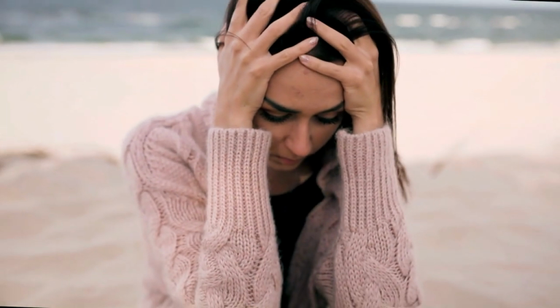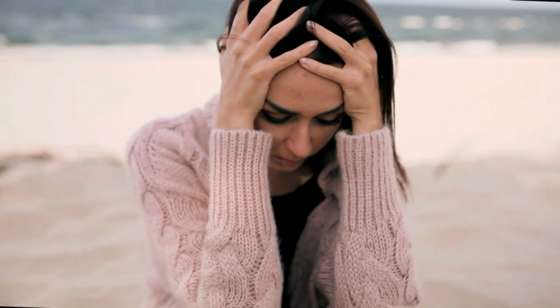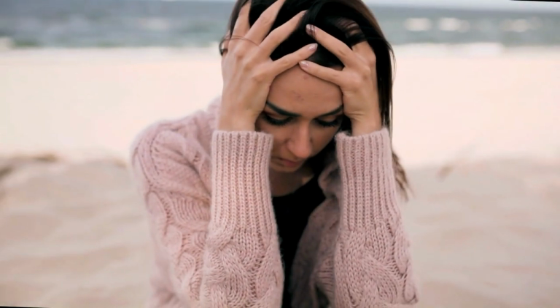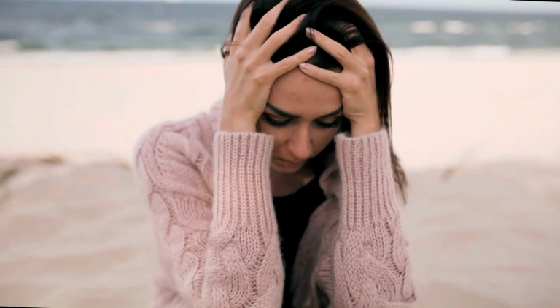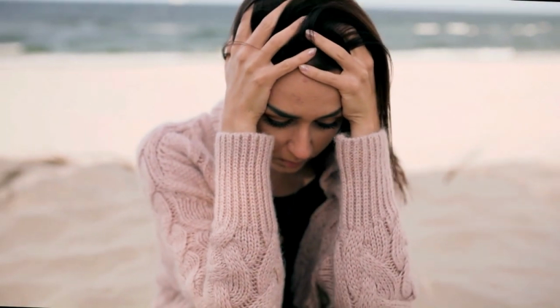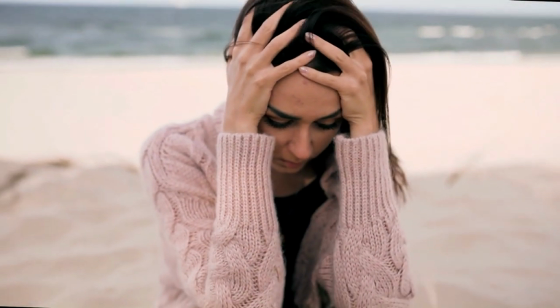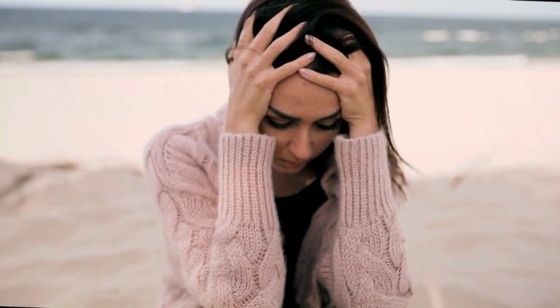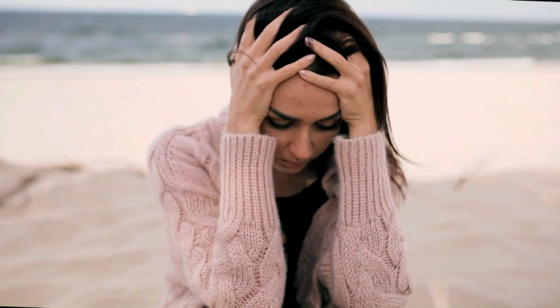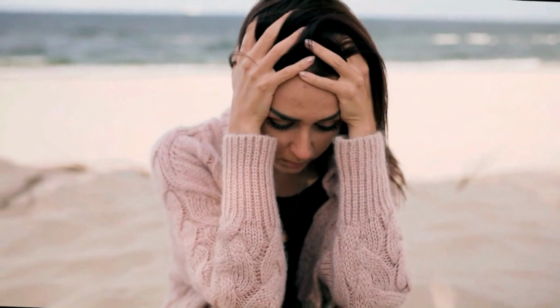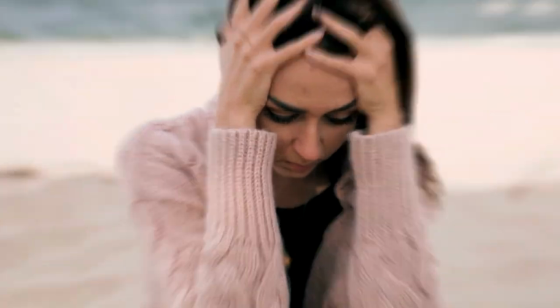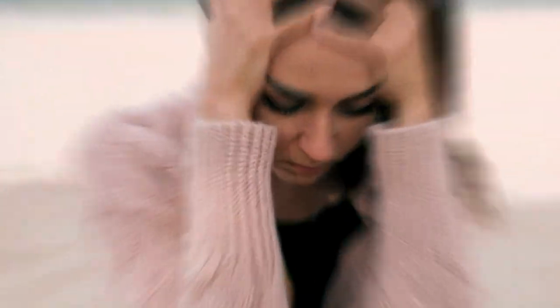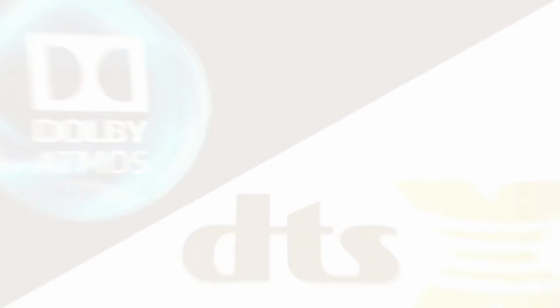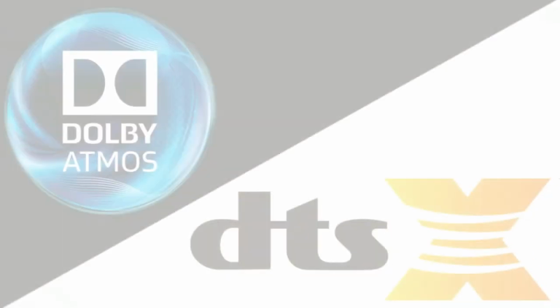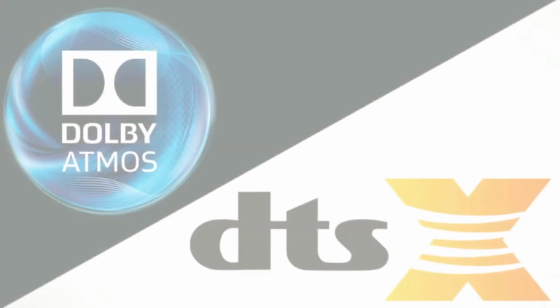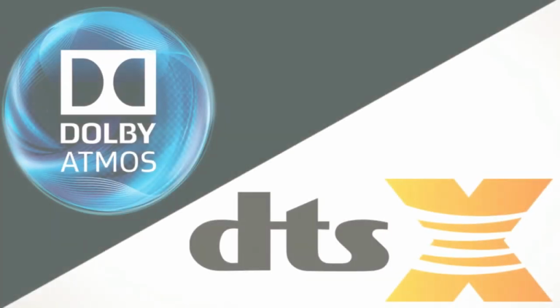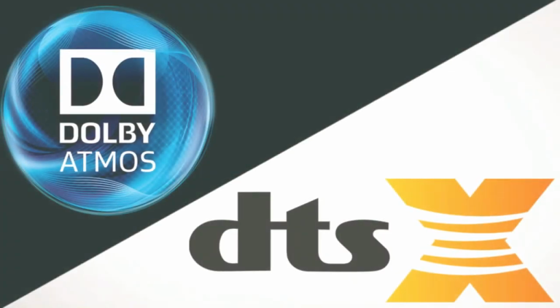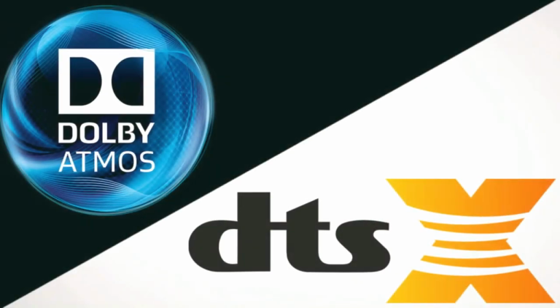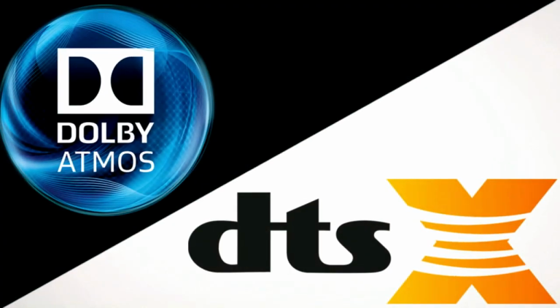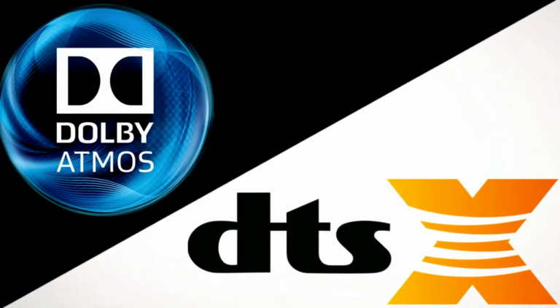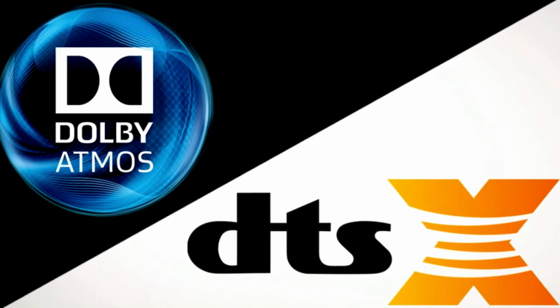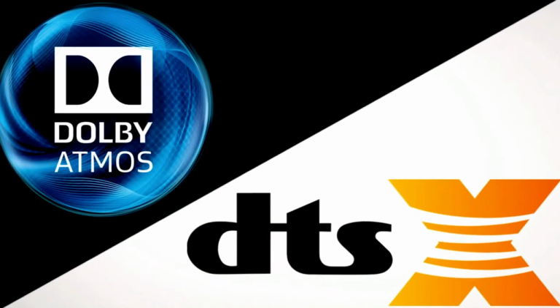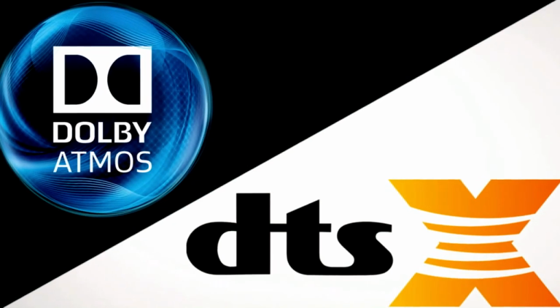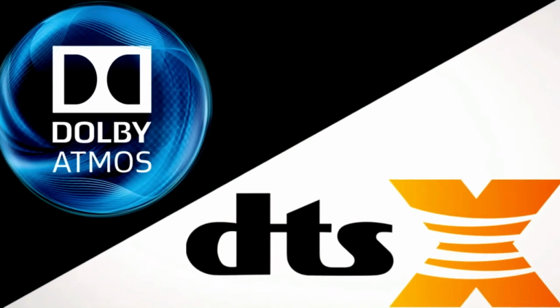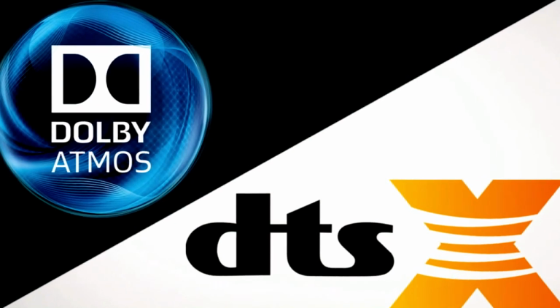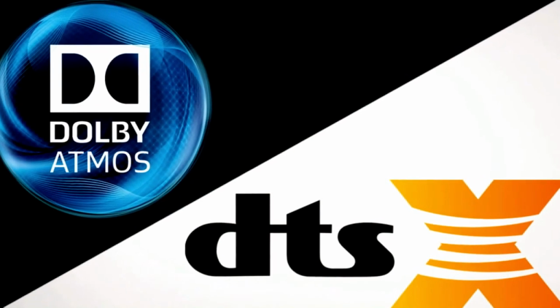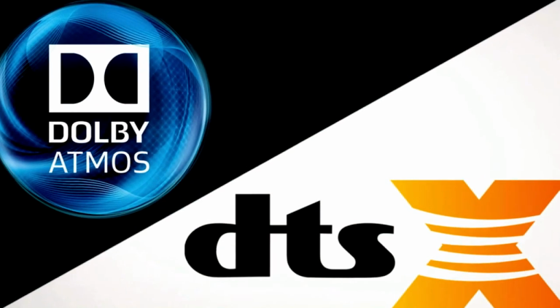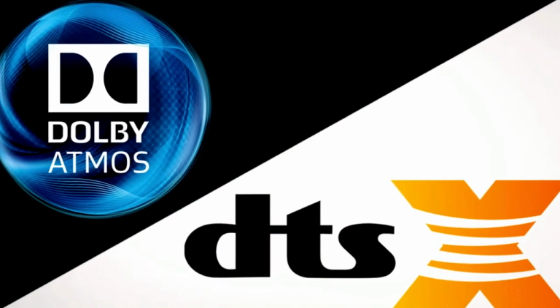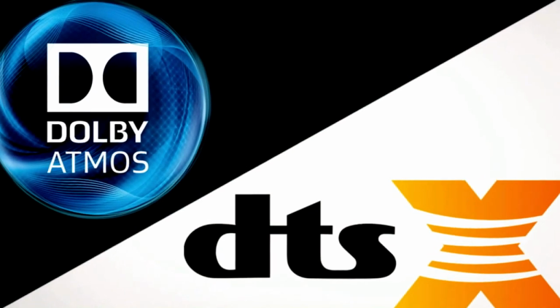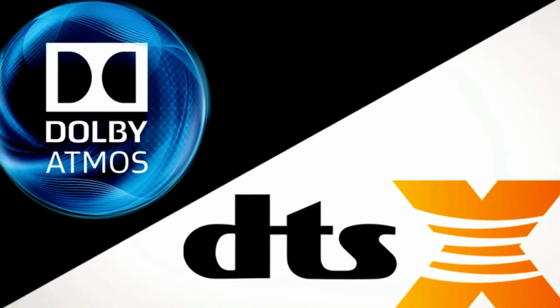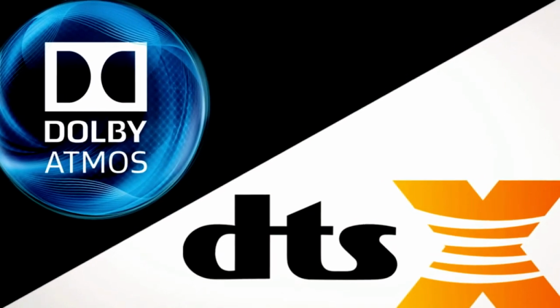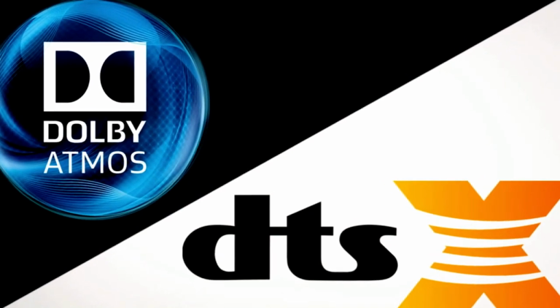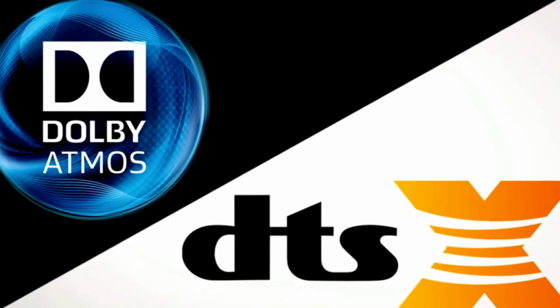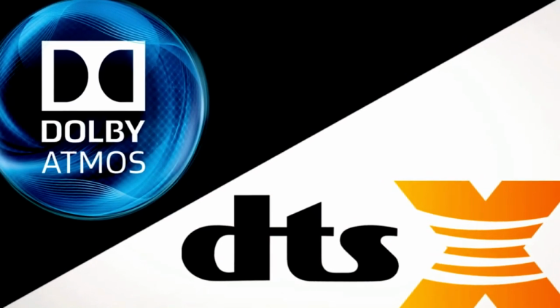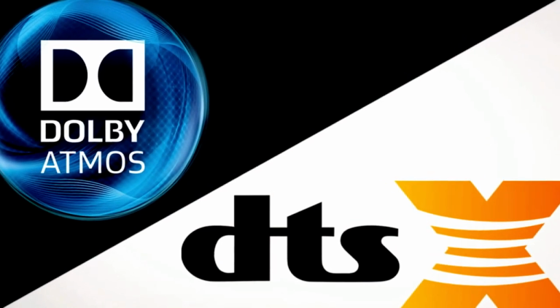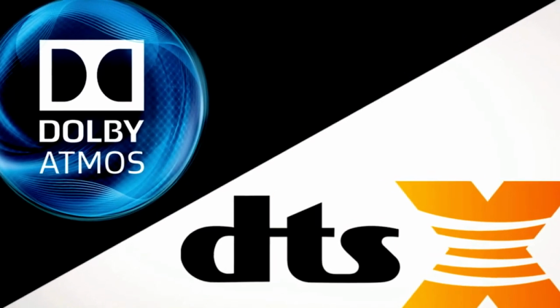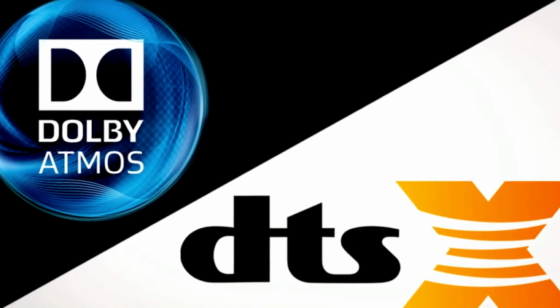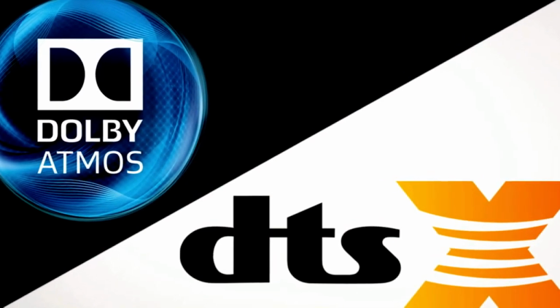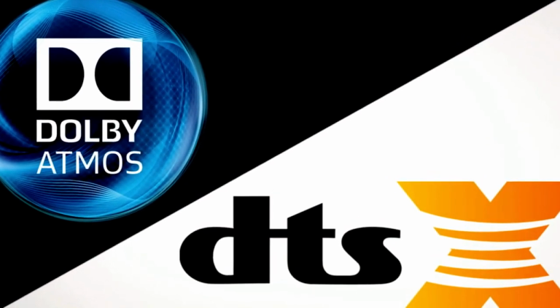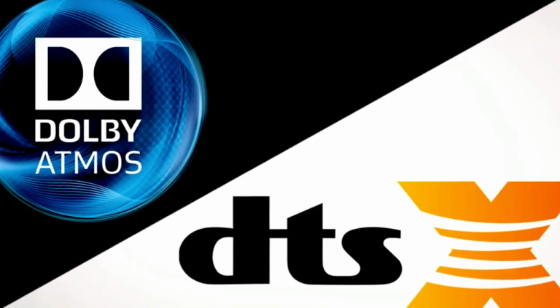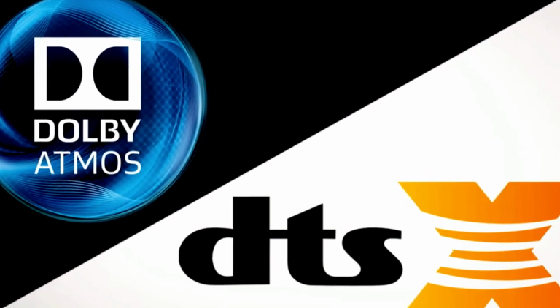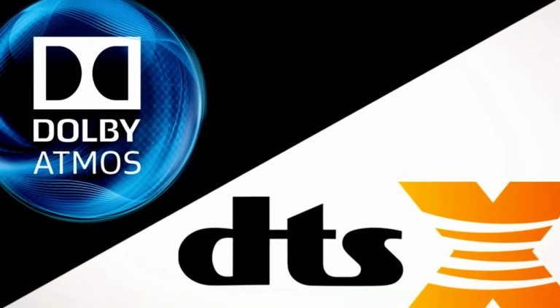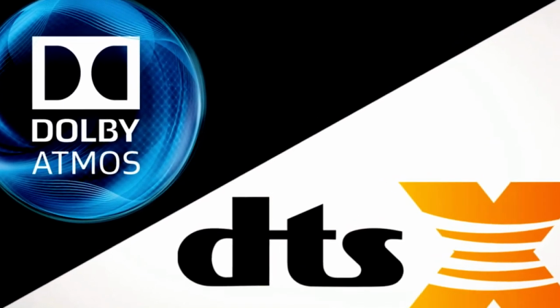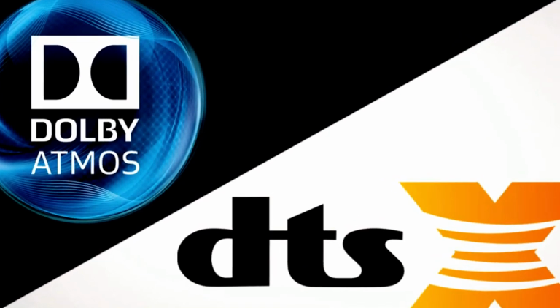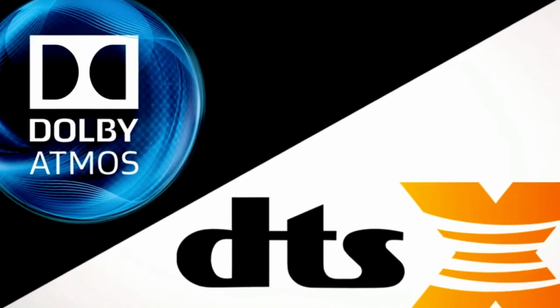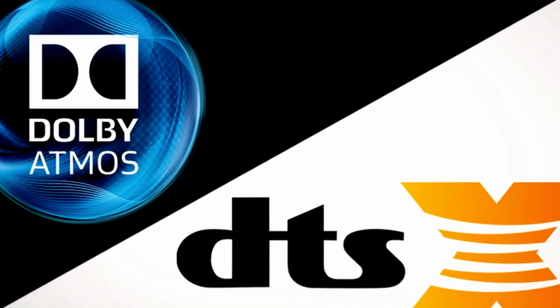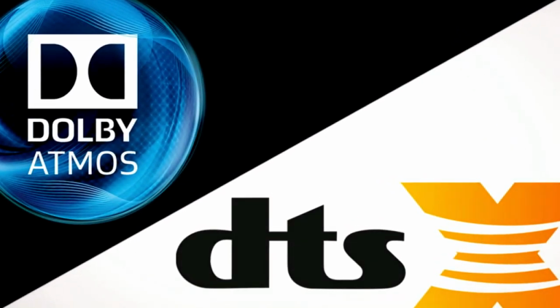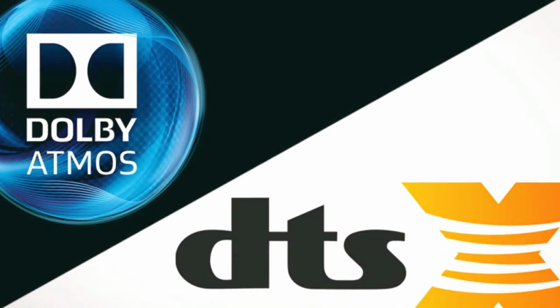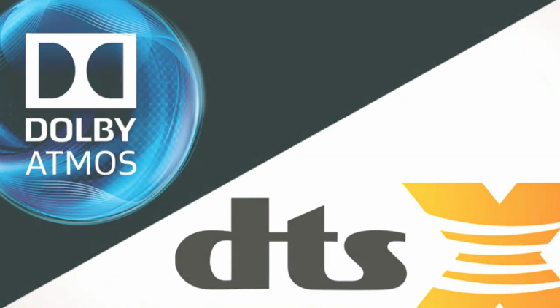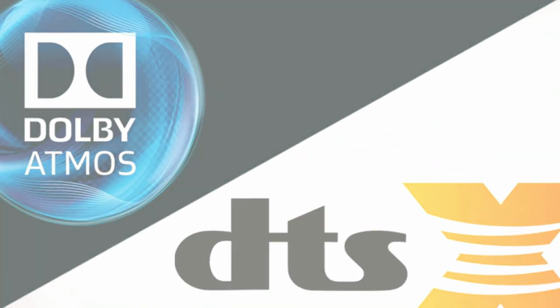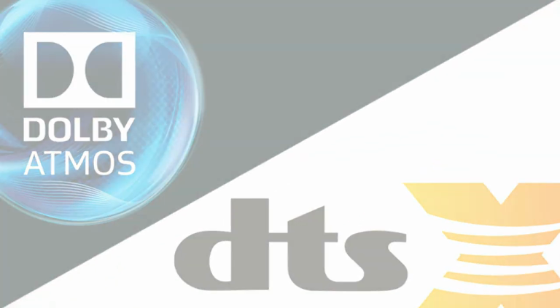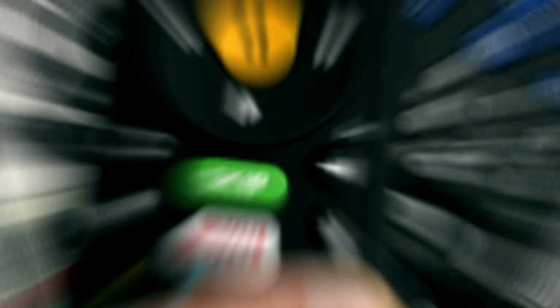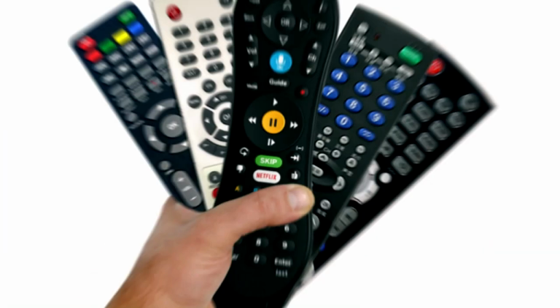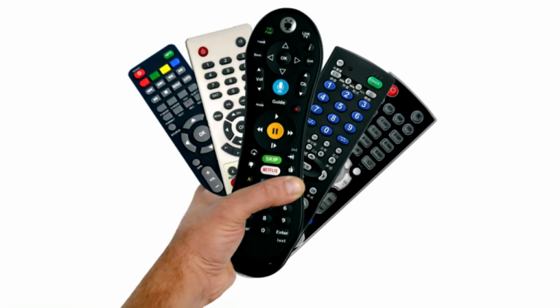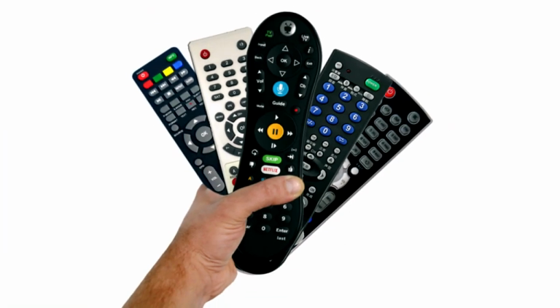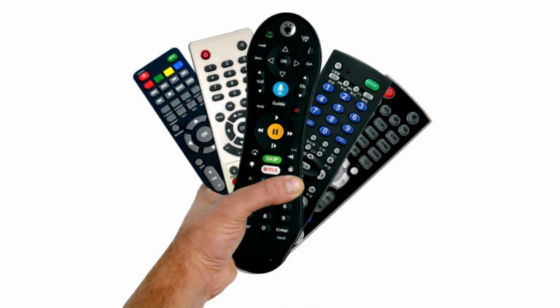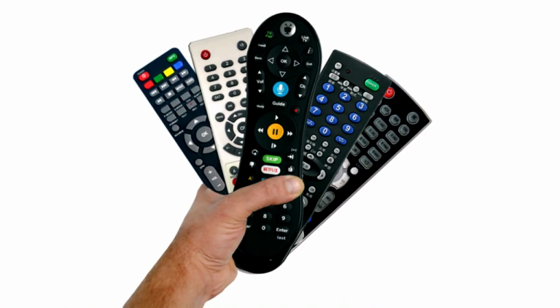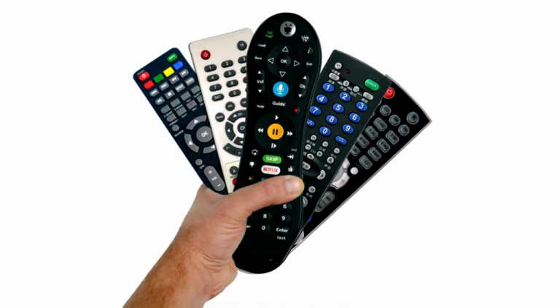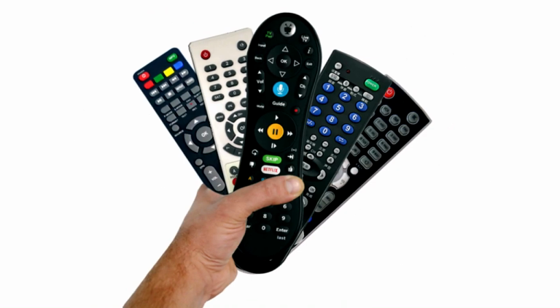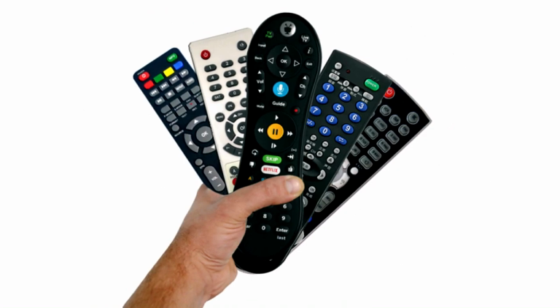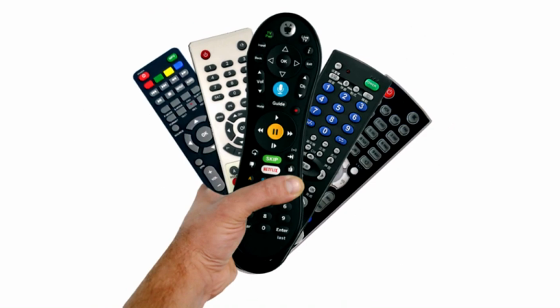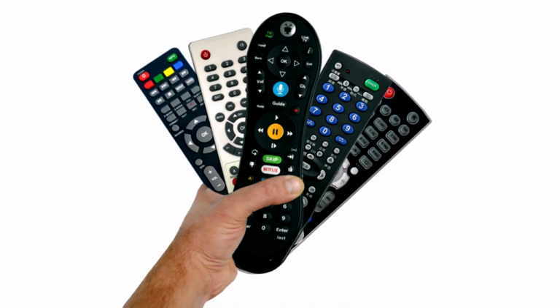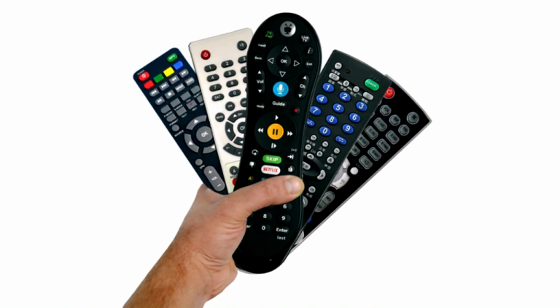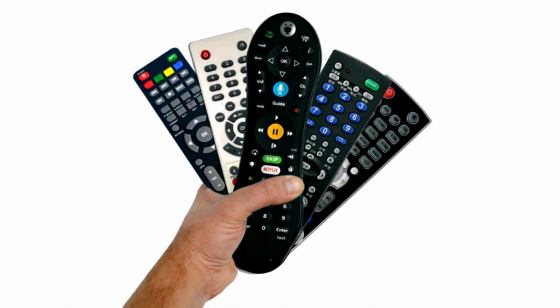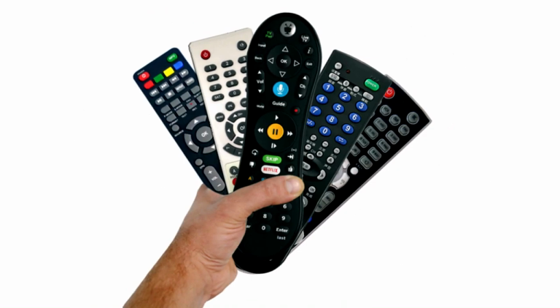Similar to the Q-Class, the S-Class soundbars support Dolby Audio 5.1 and DTS Virtual X, and they come with a remote control.